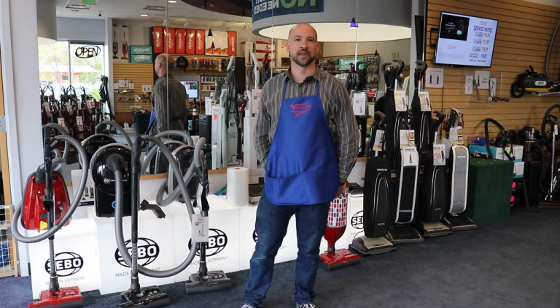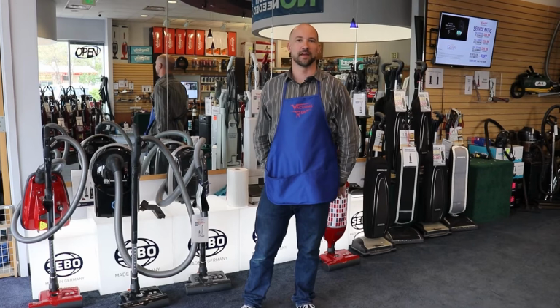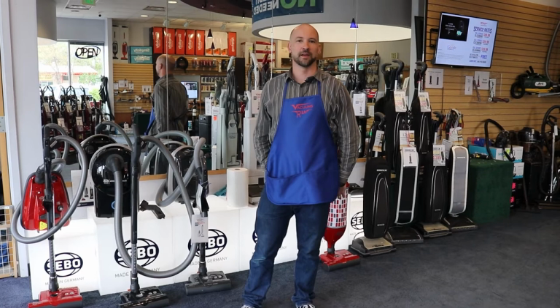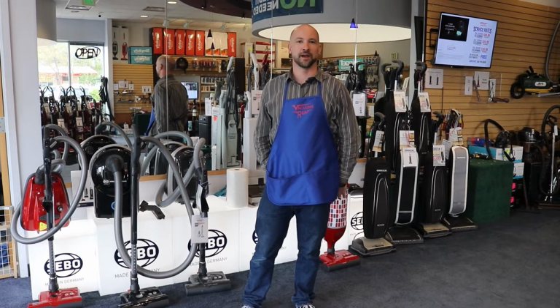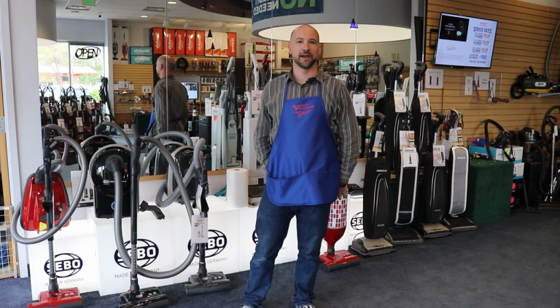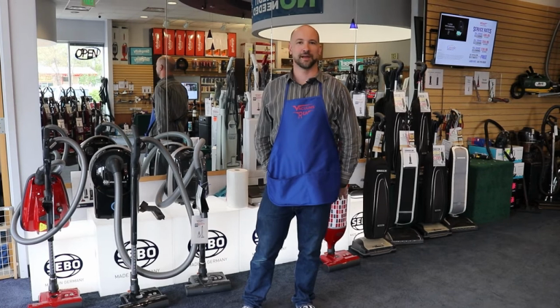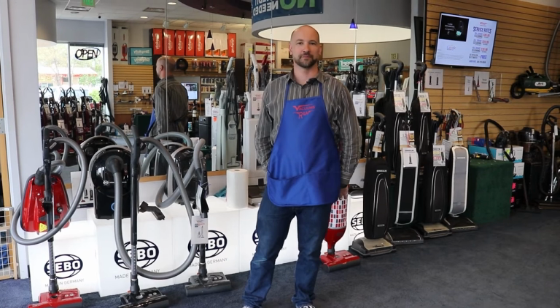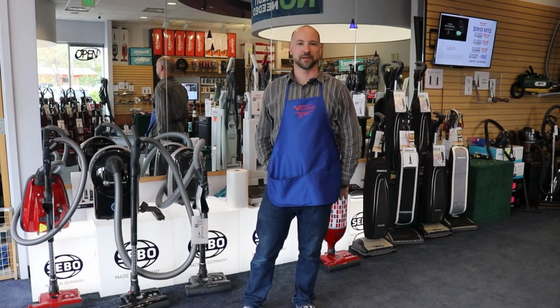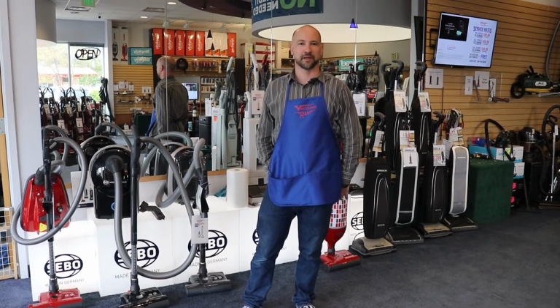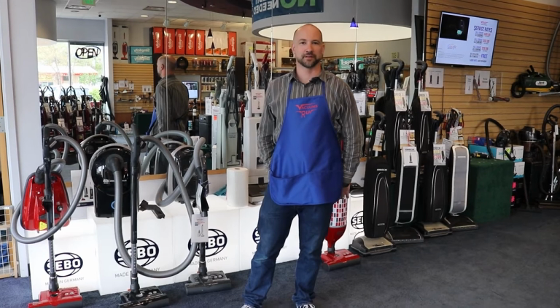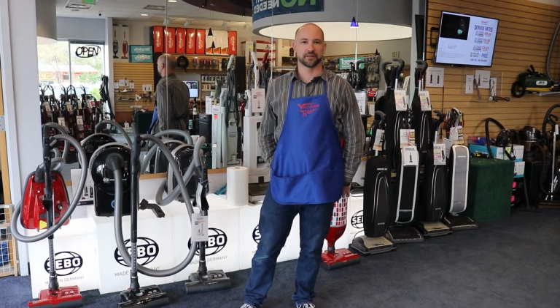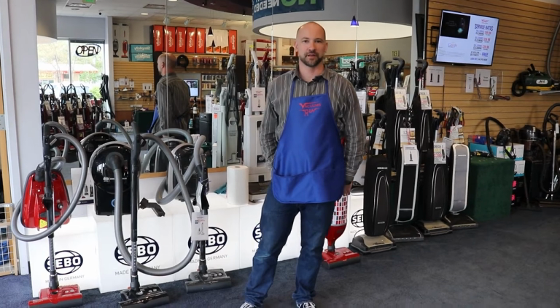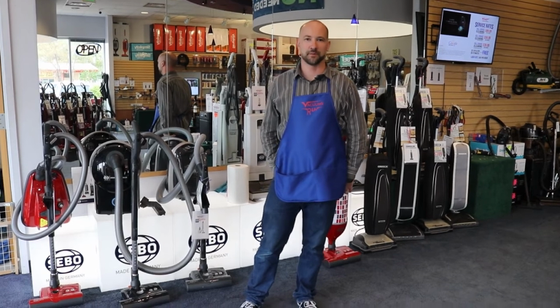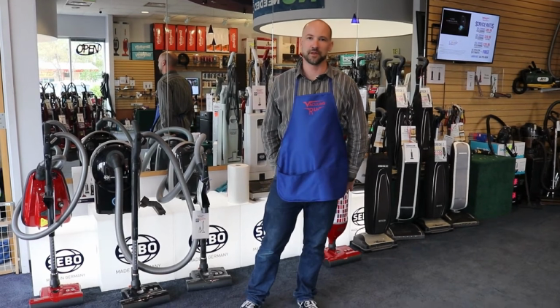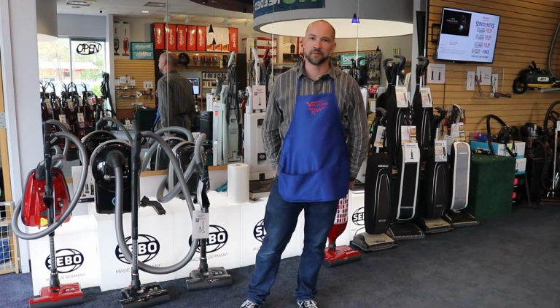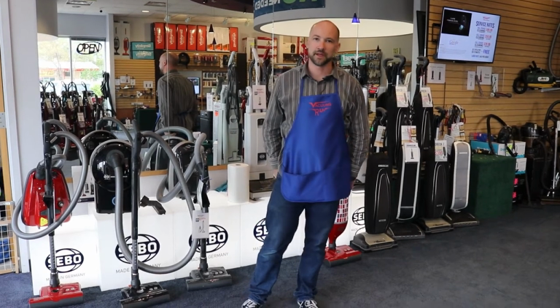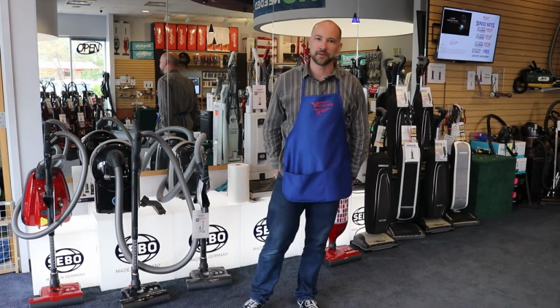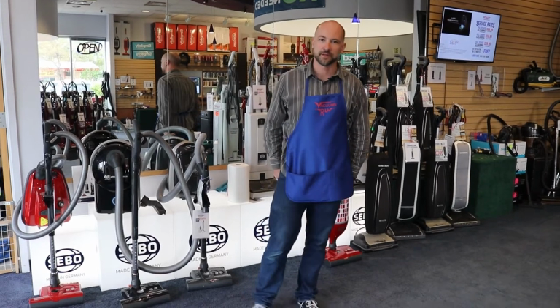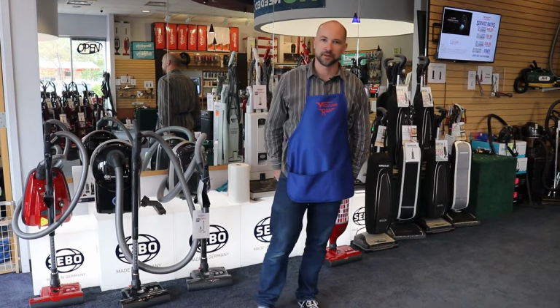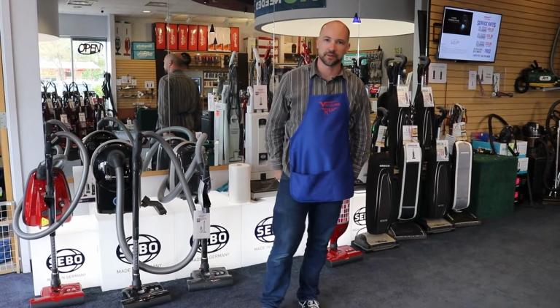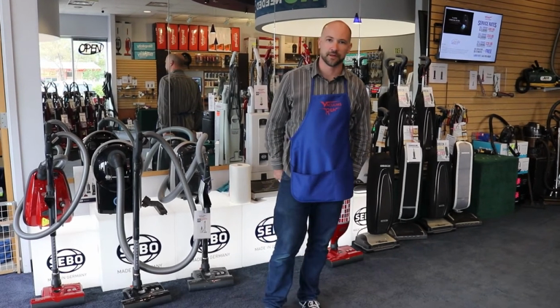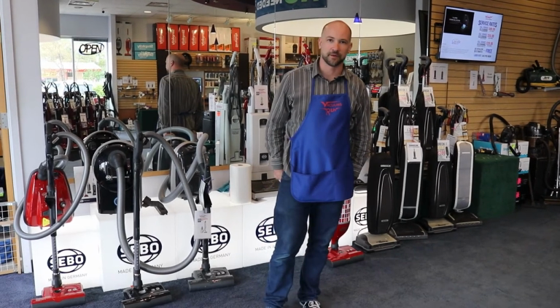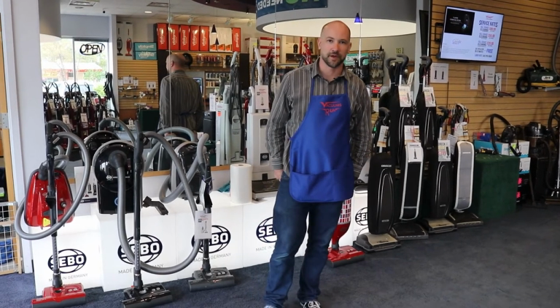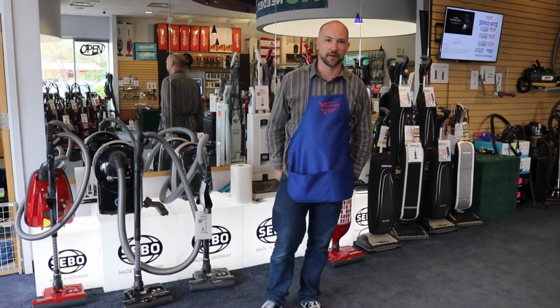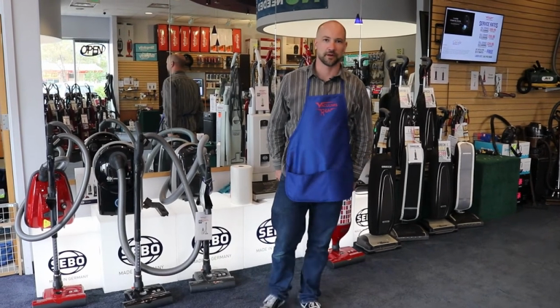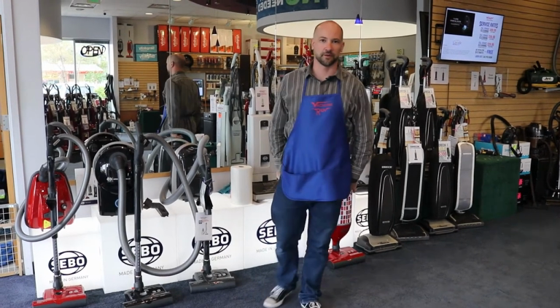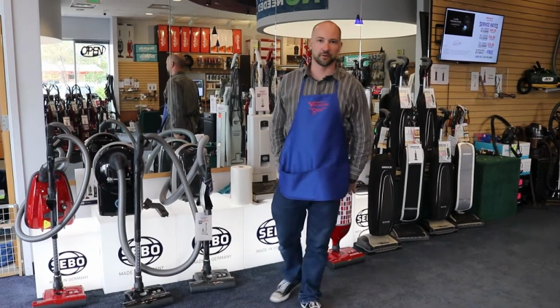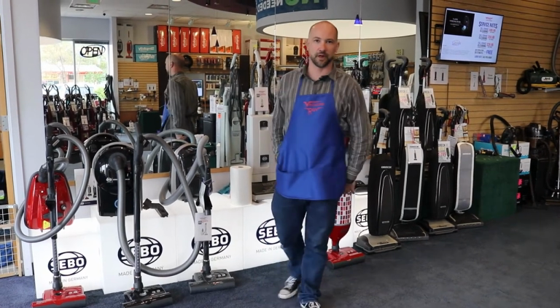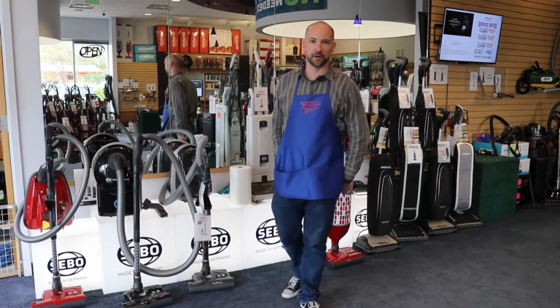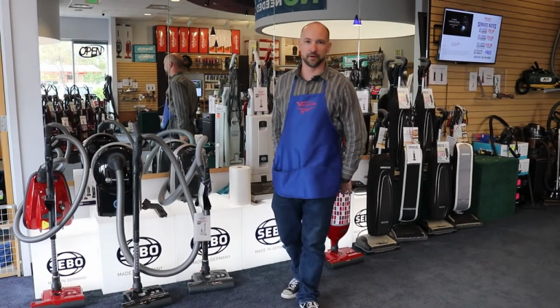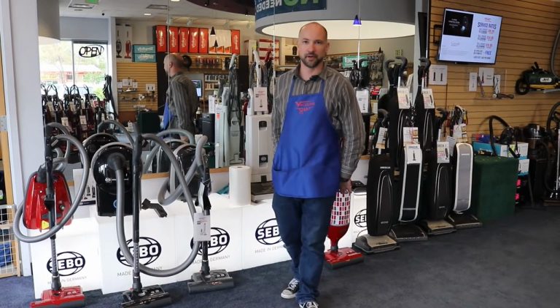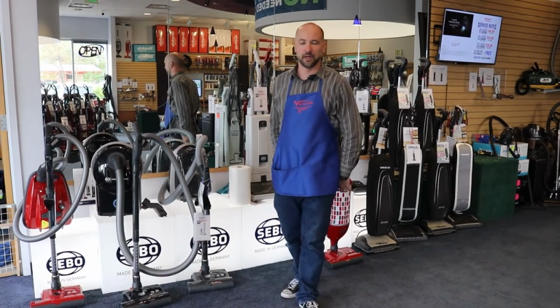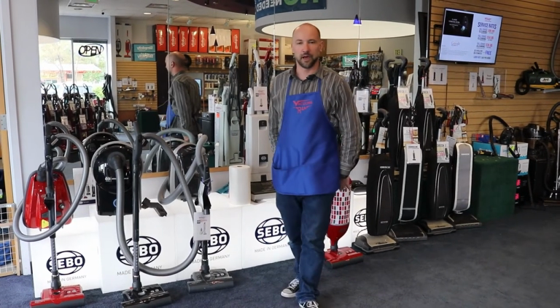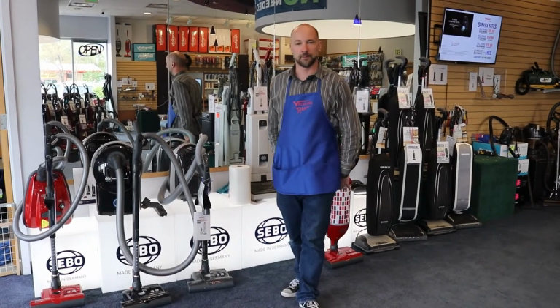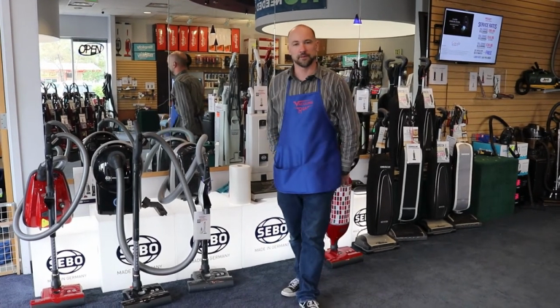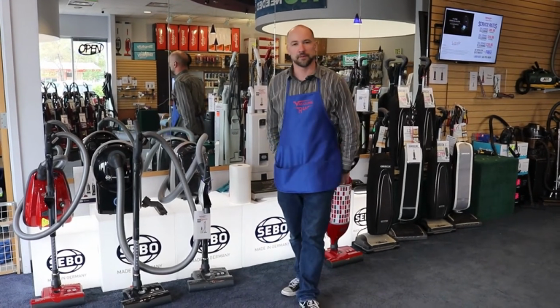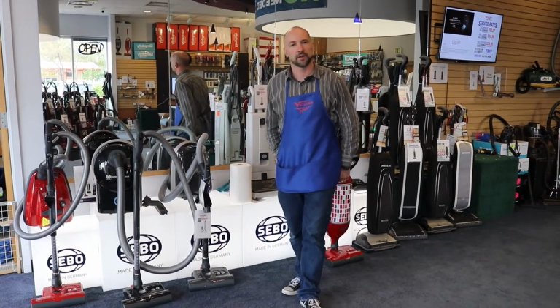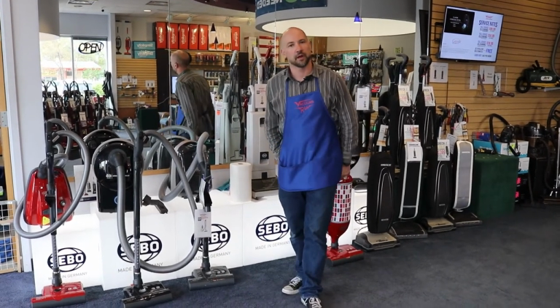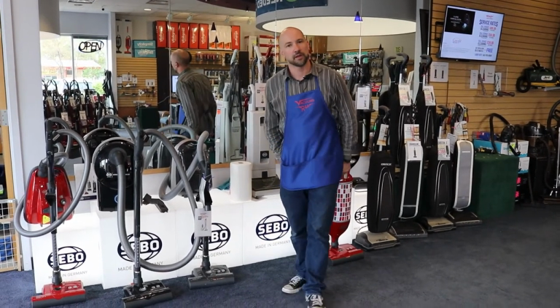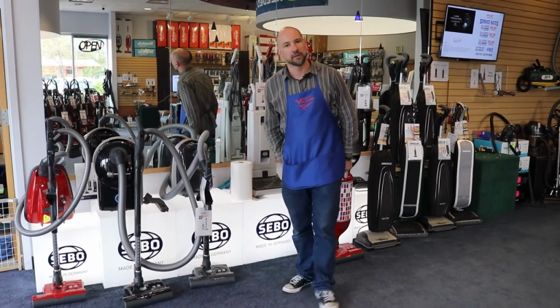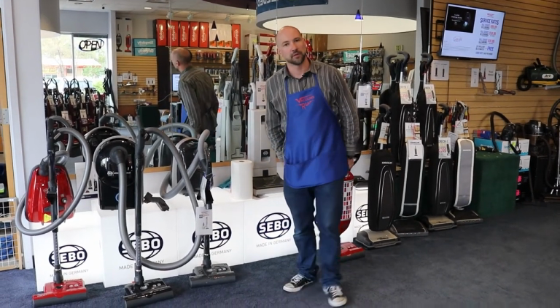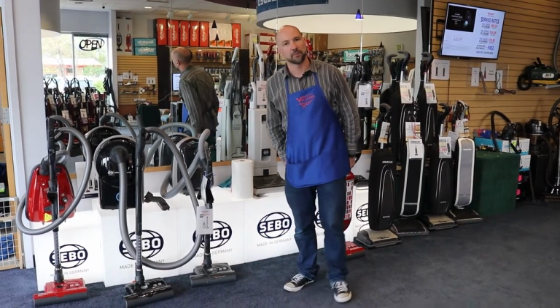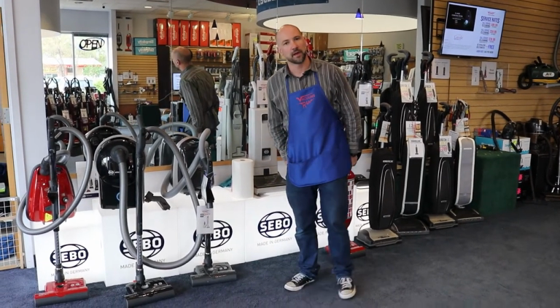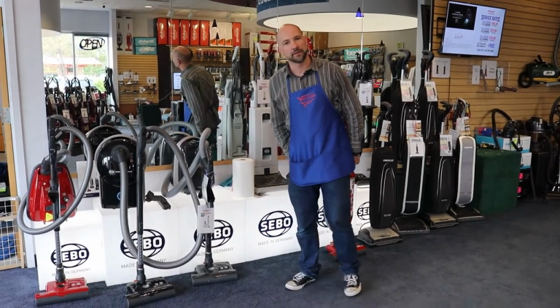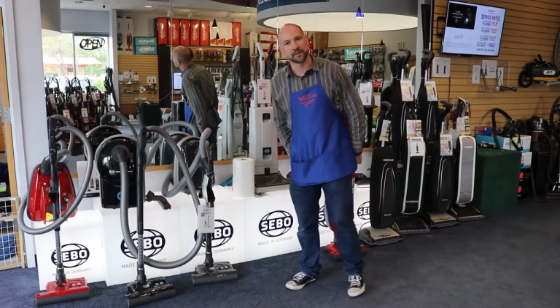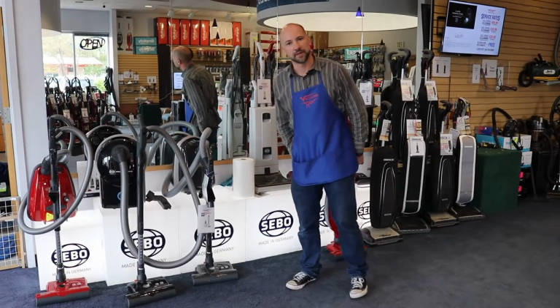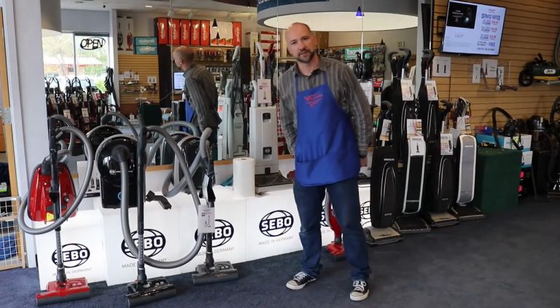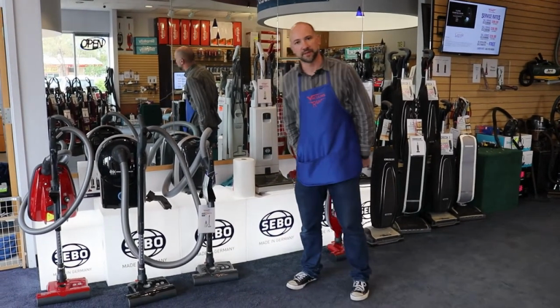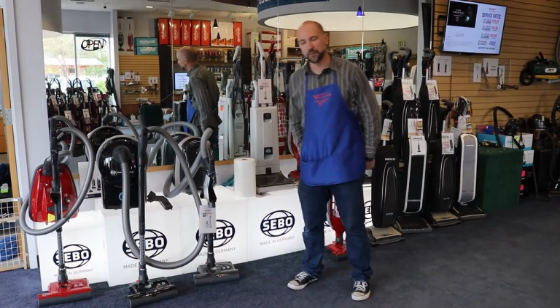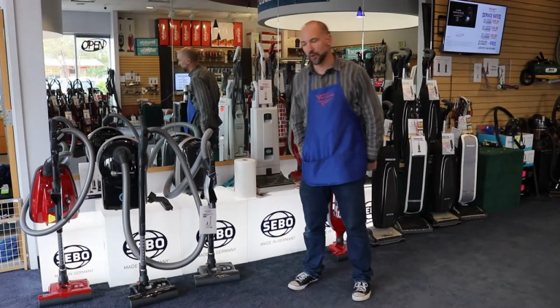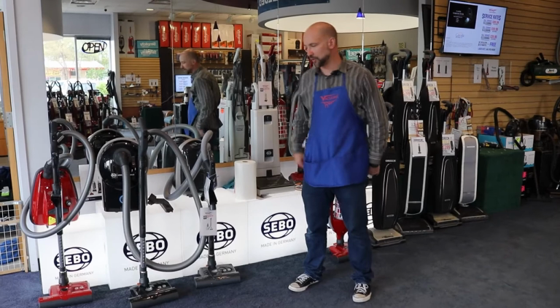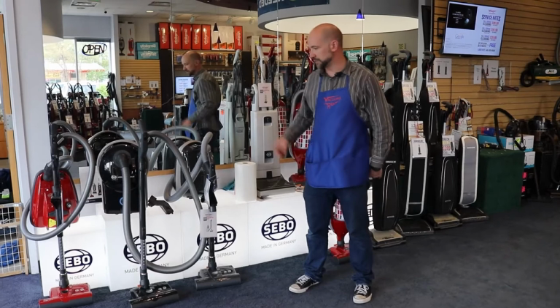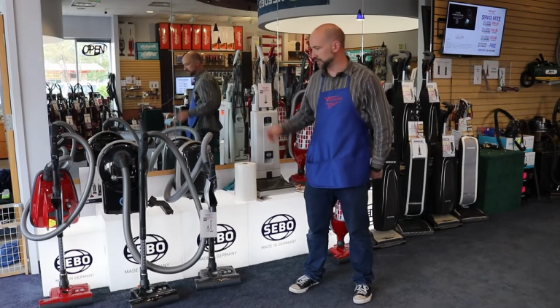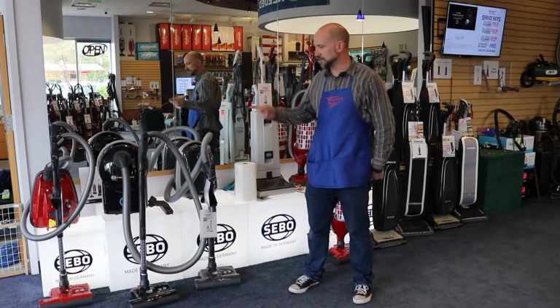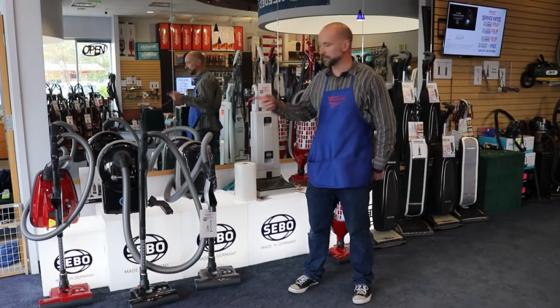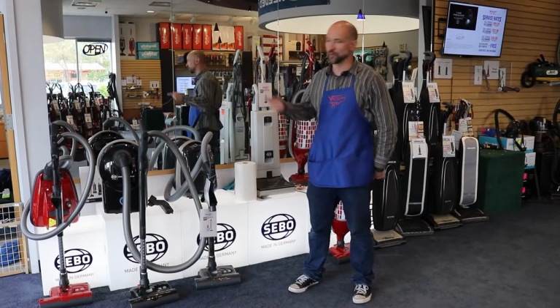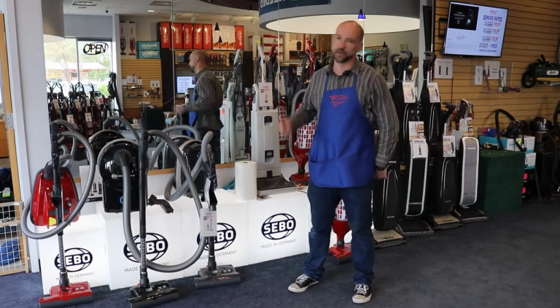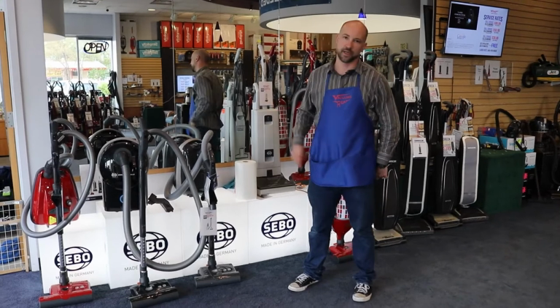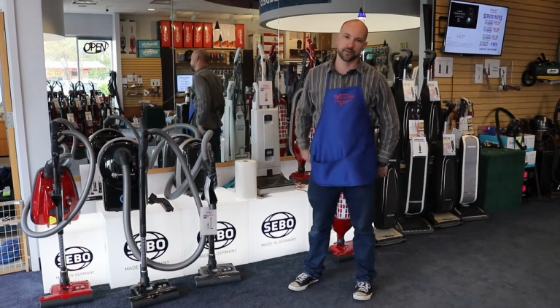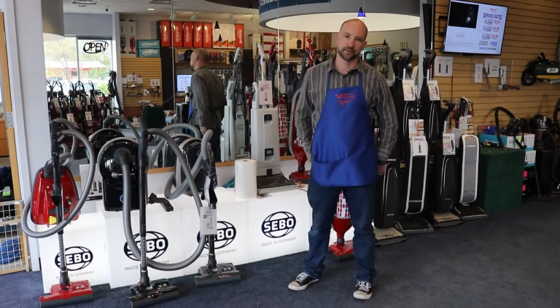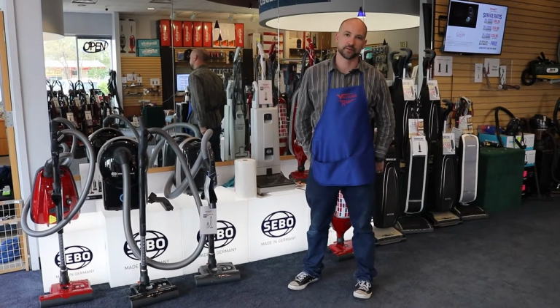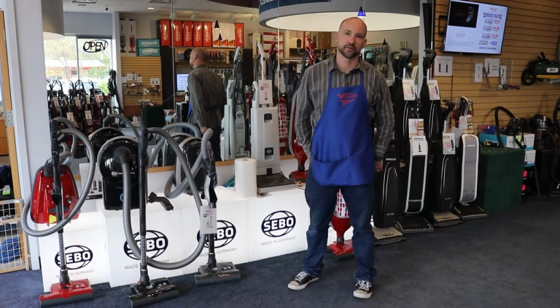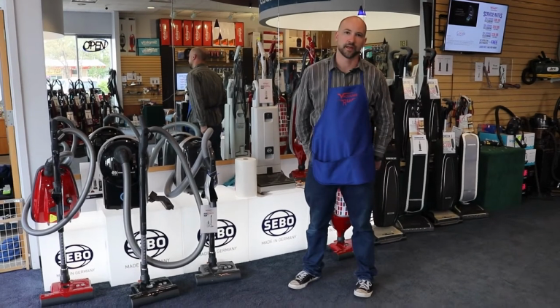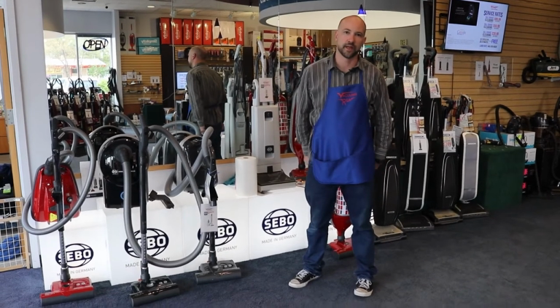Hi, I'm Josh. I'm at Vacuums R Us in Arvada, Colorado. I'm going to be talking to you about the SIBO D4 canister today.